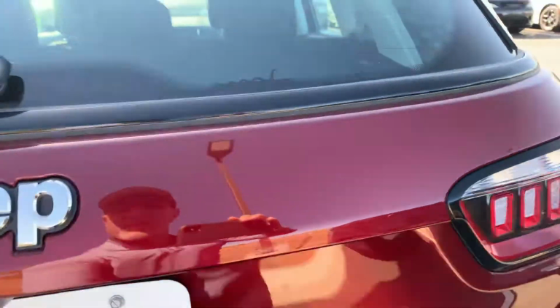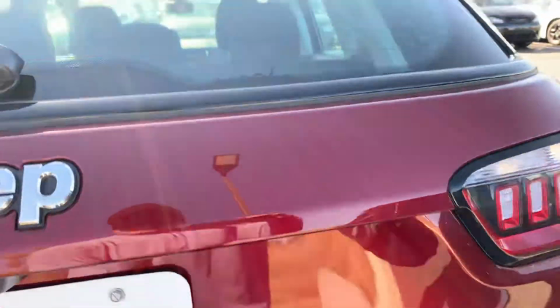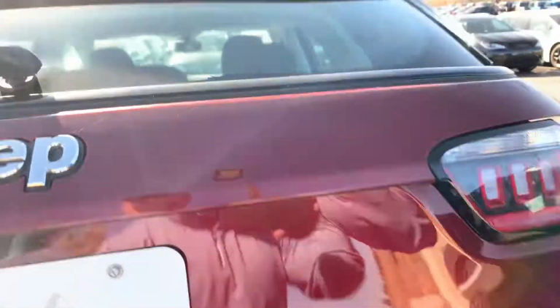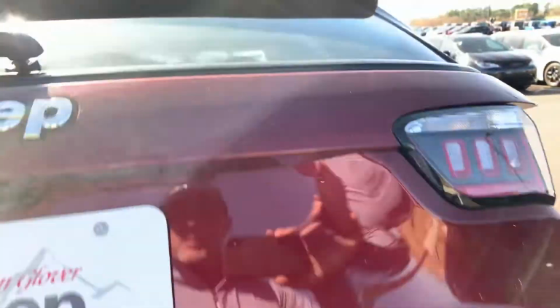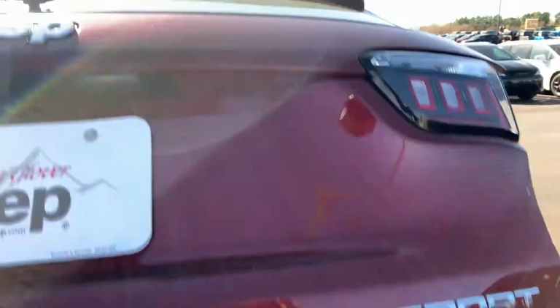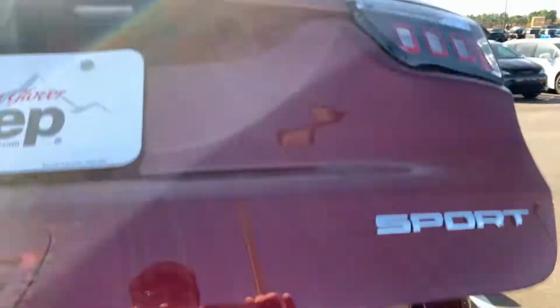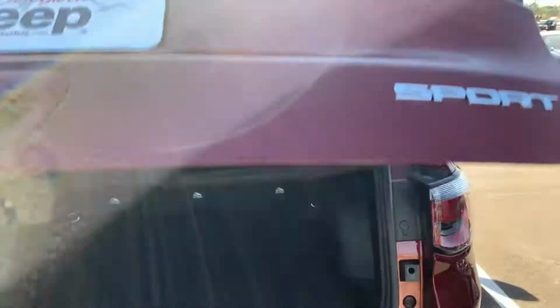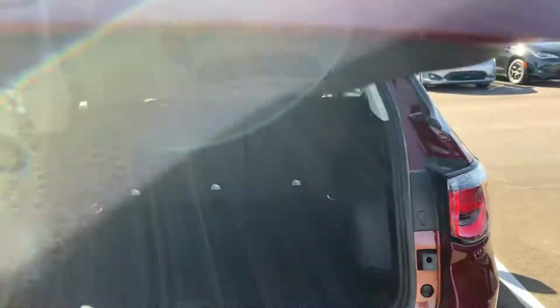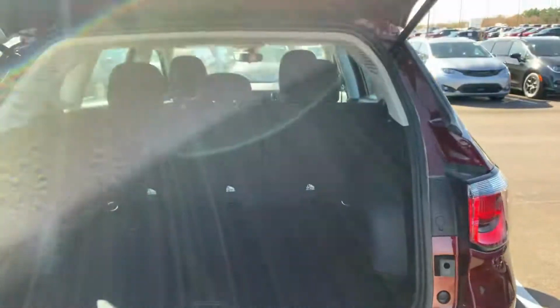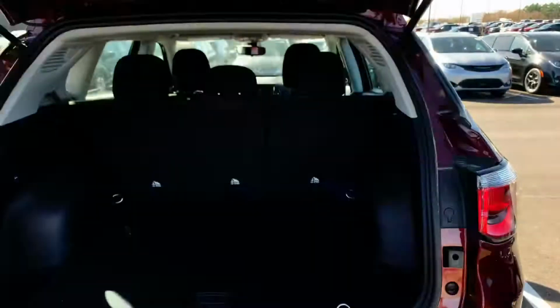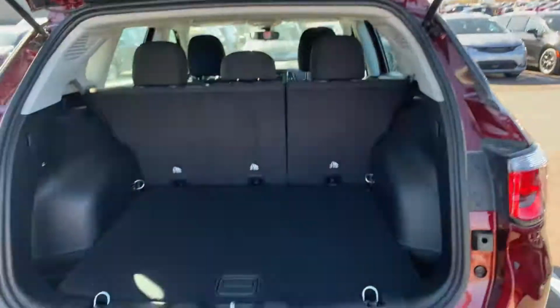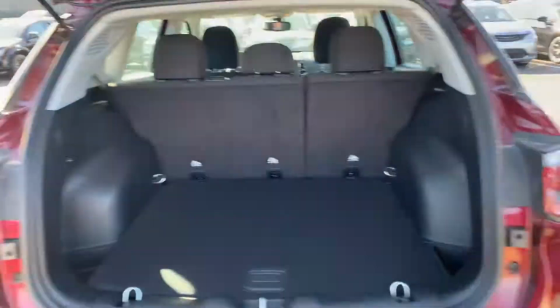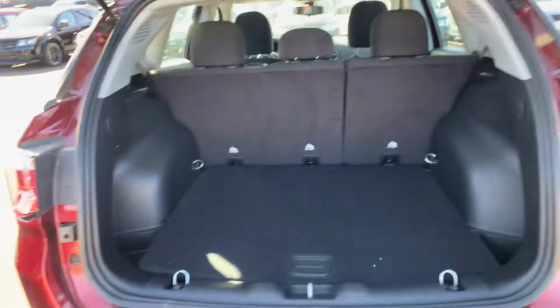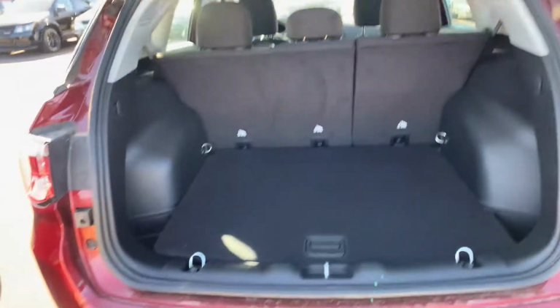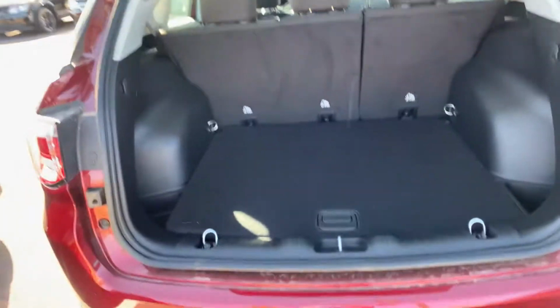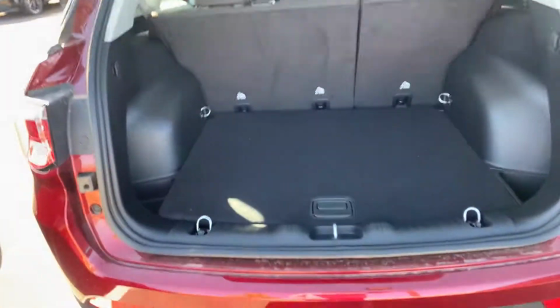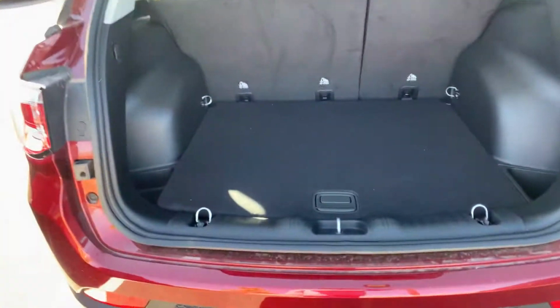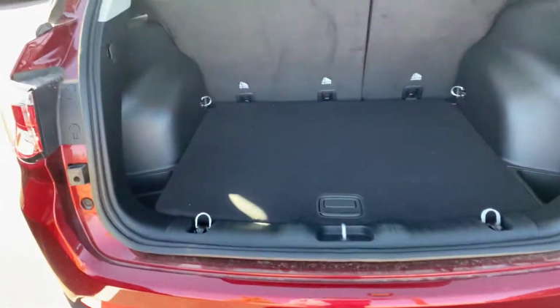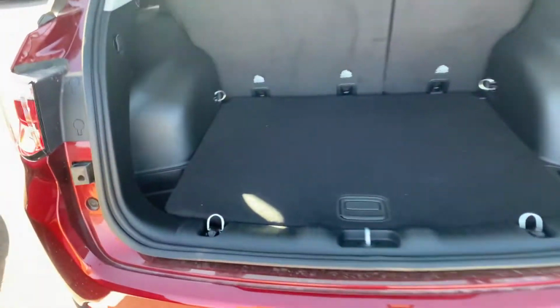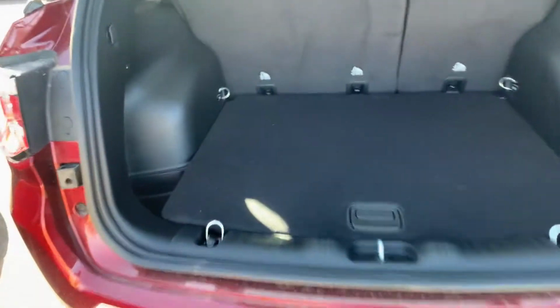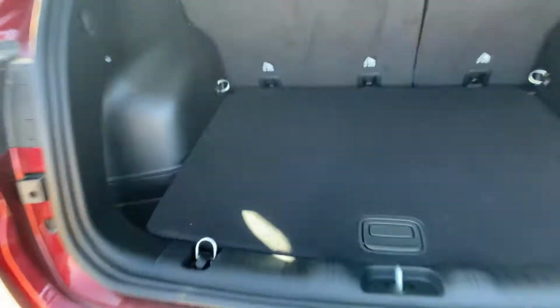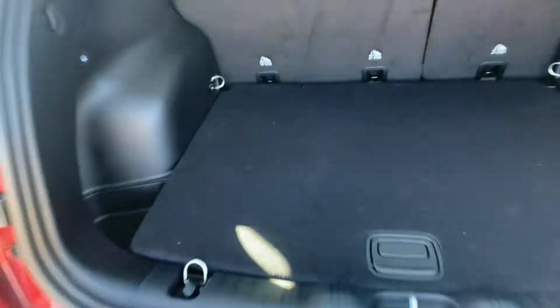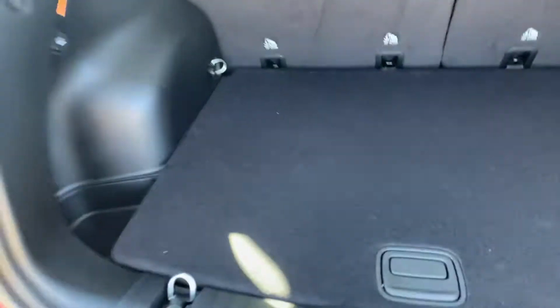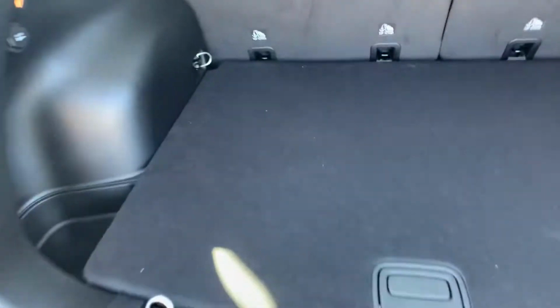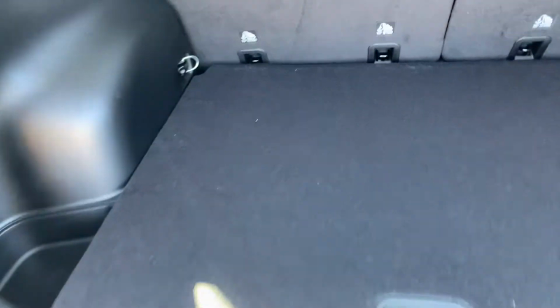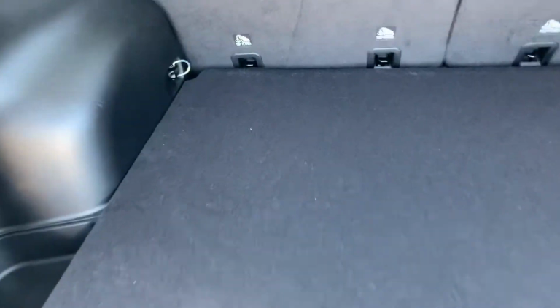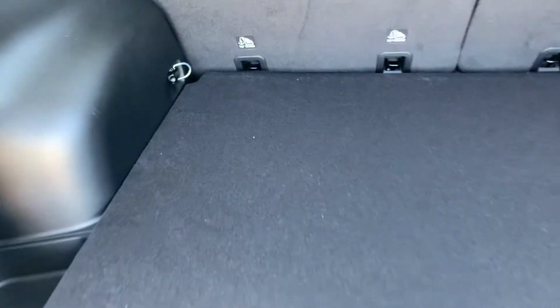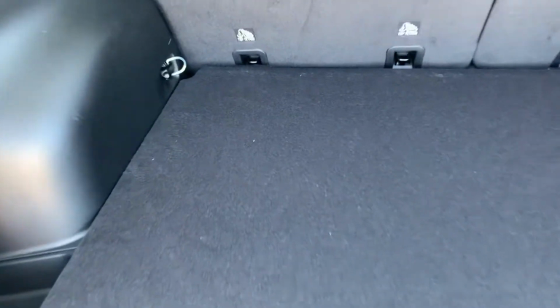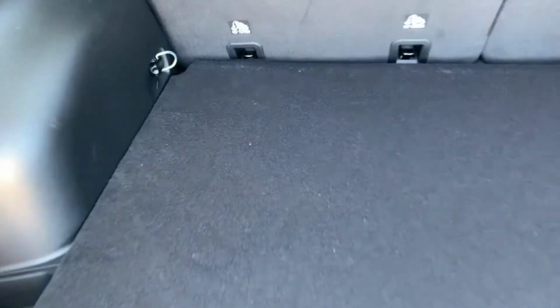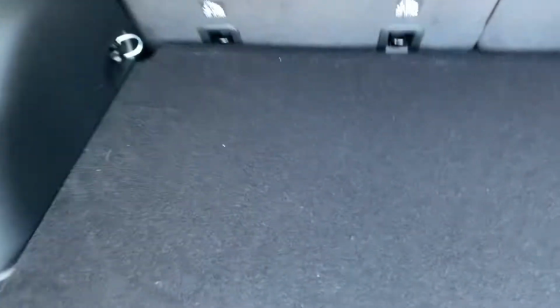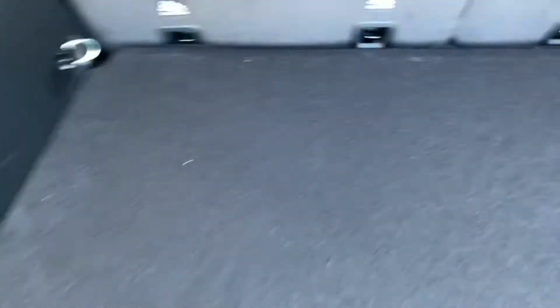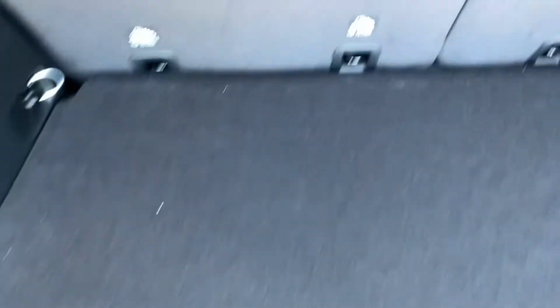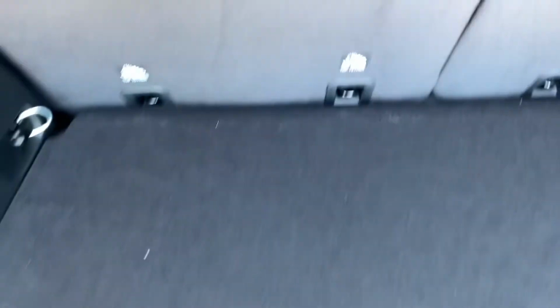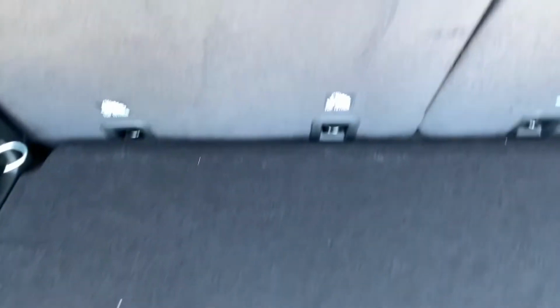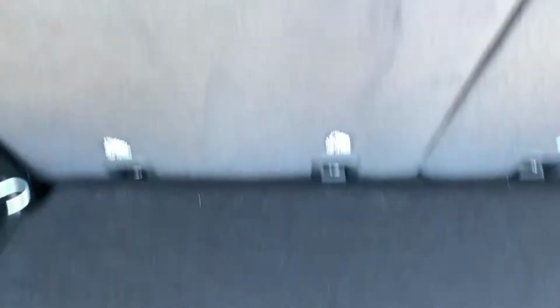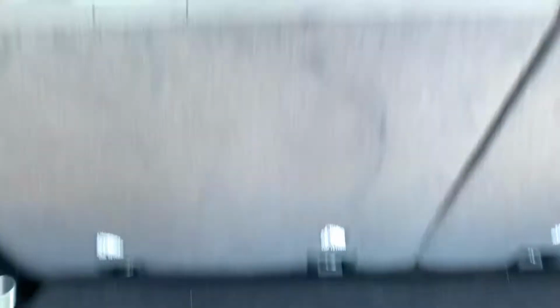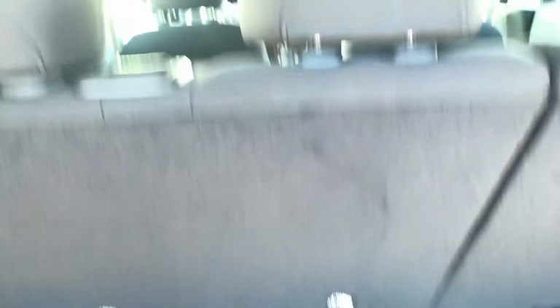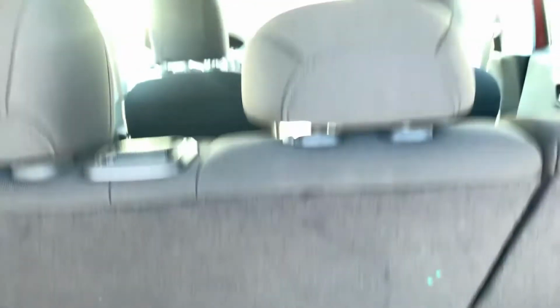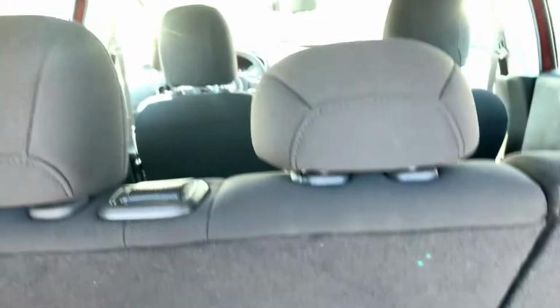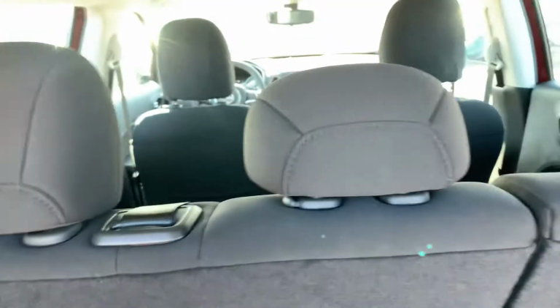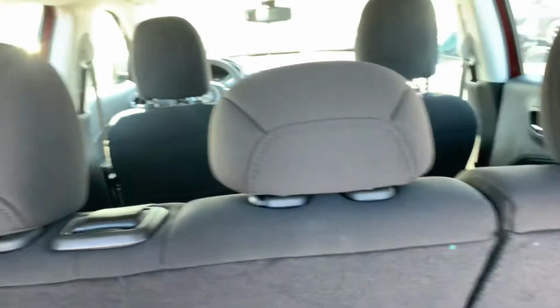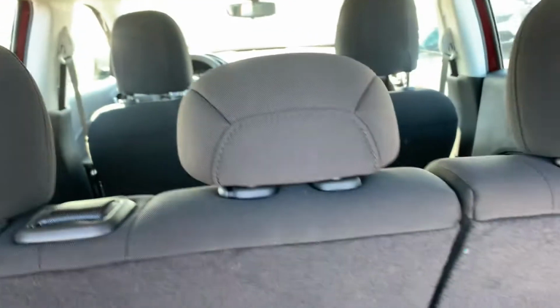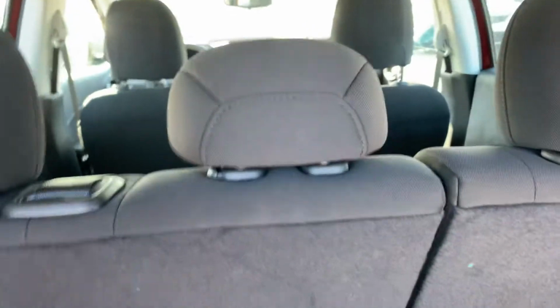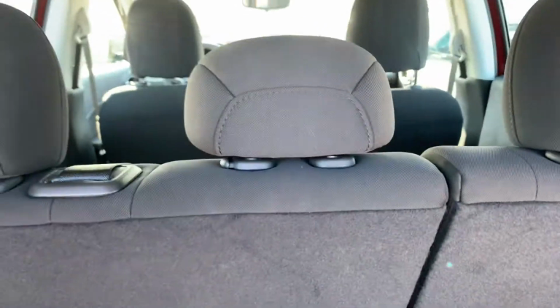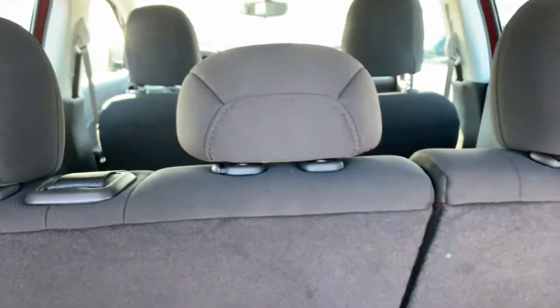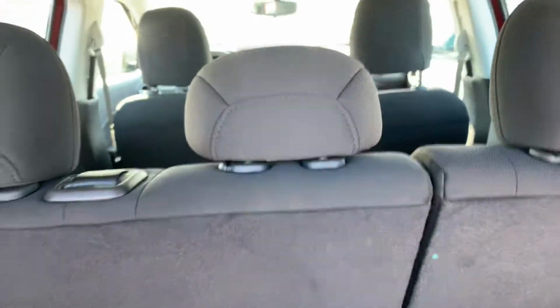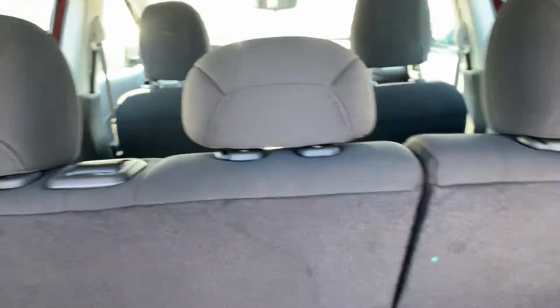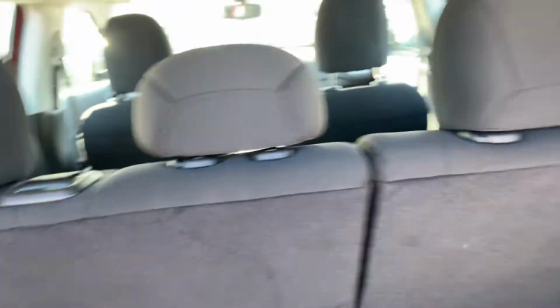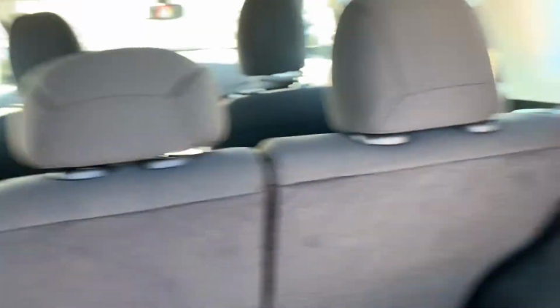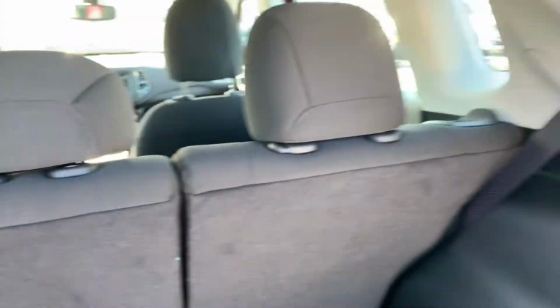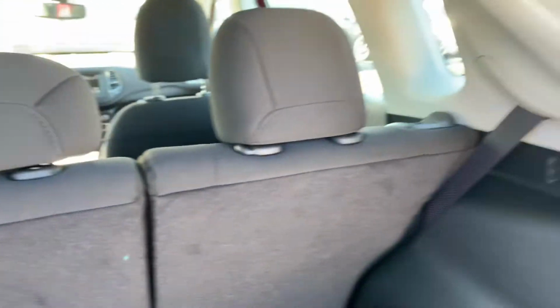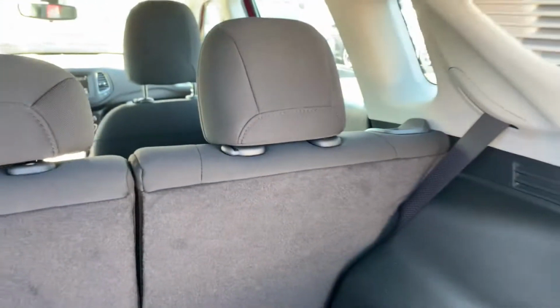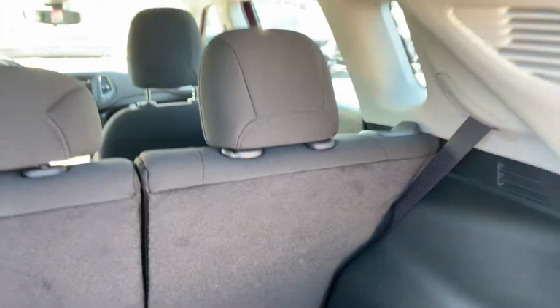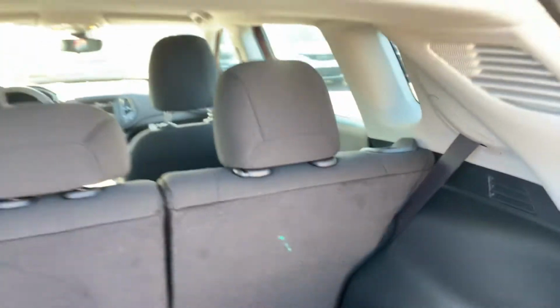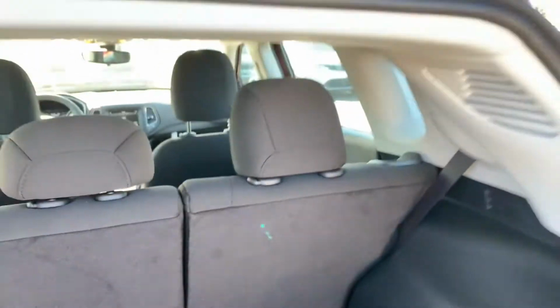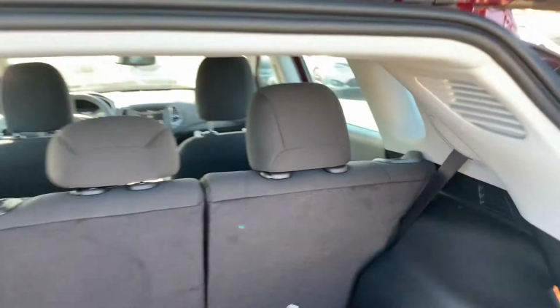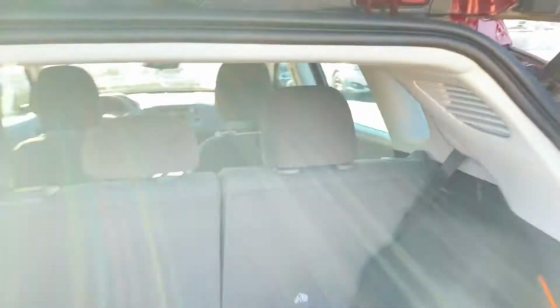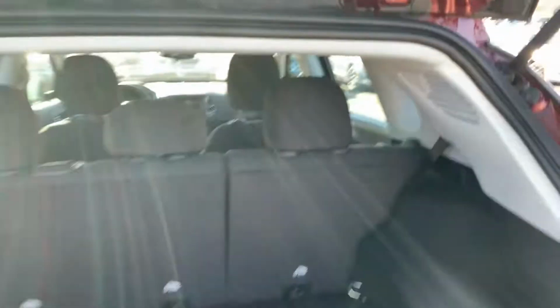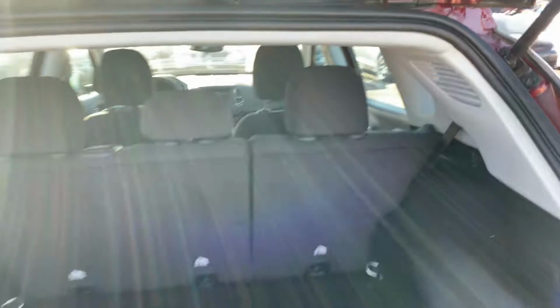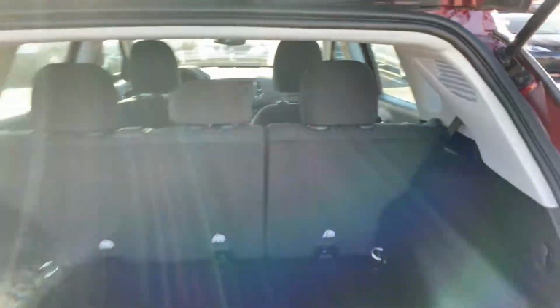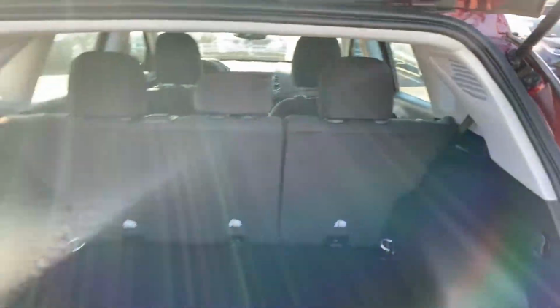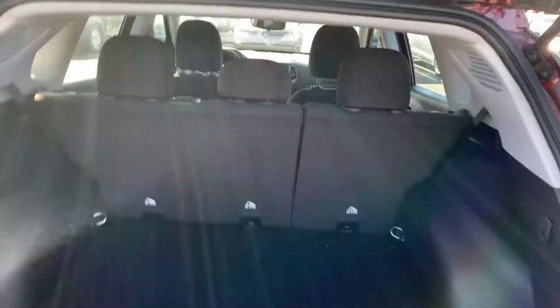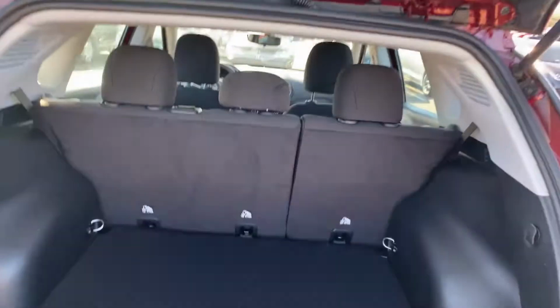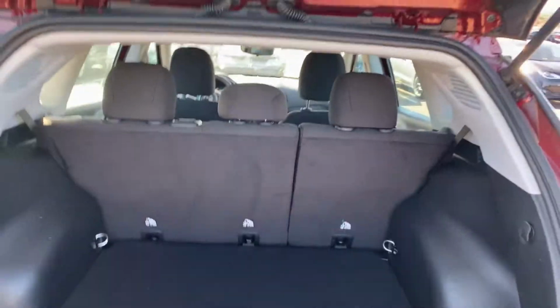From the back, there's a lot of room in there — you could put several bags of groceries. Those seats do fold flat.